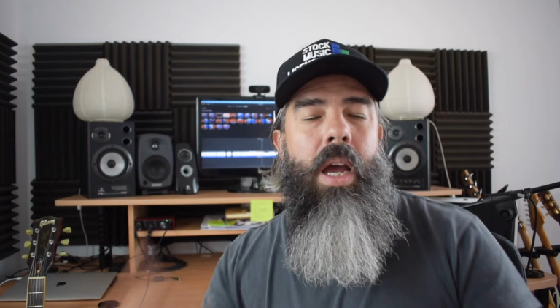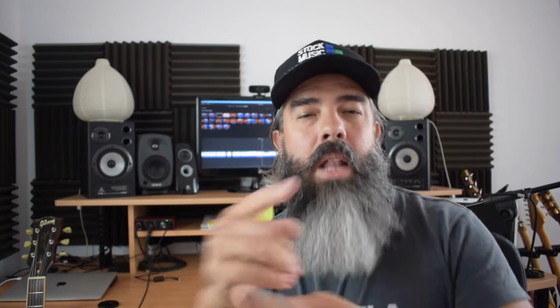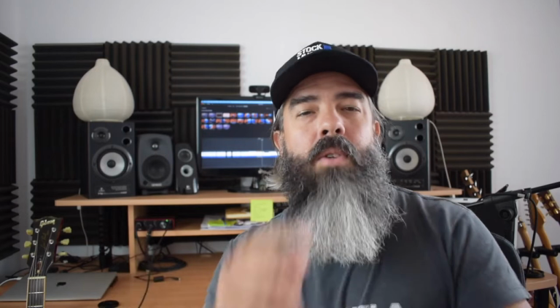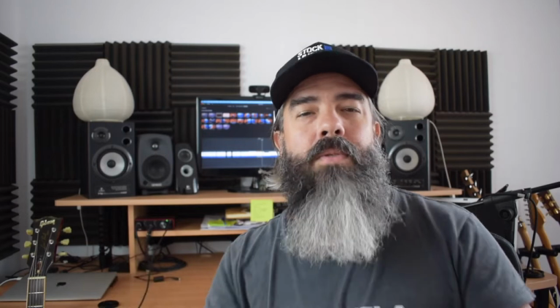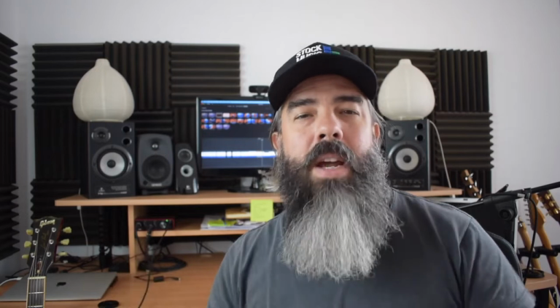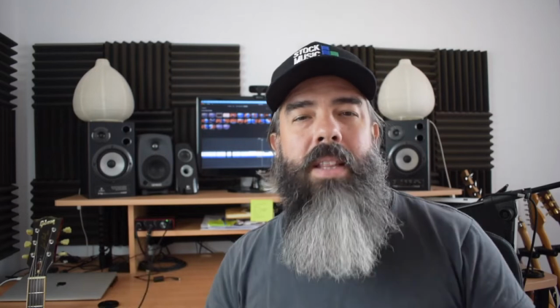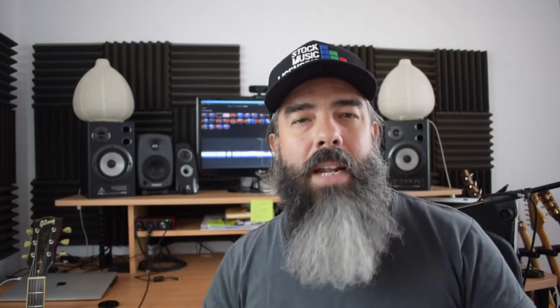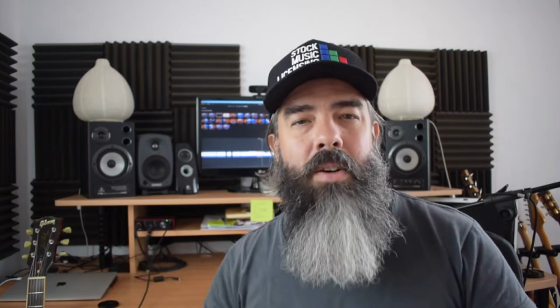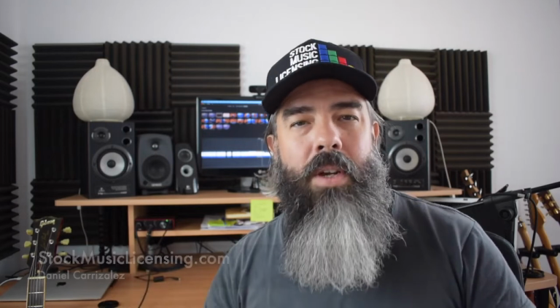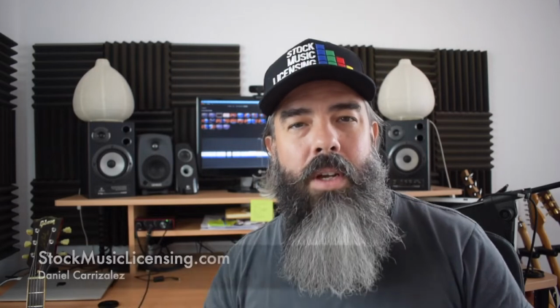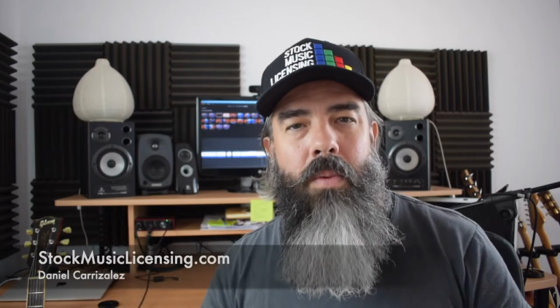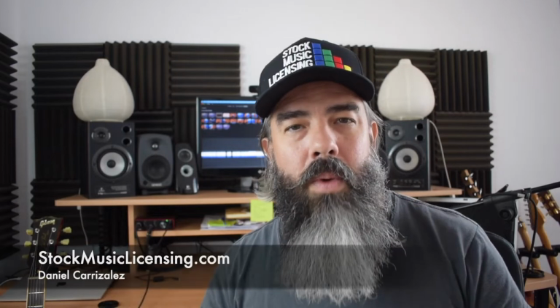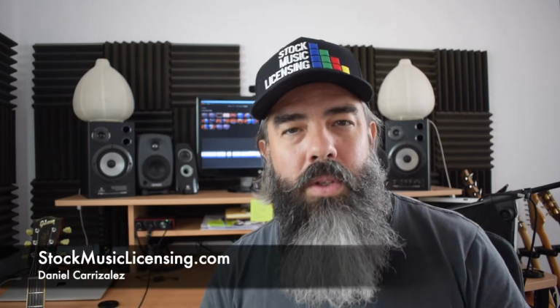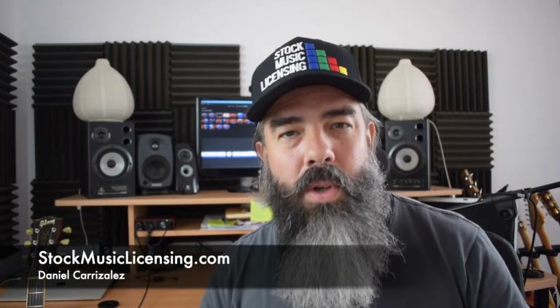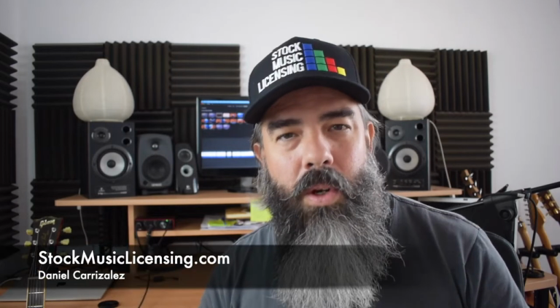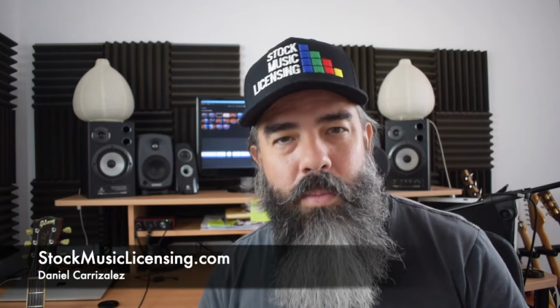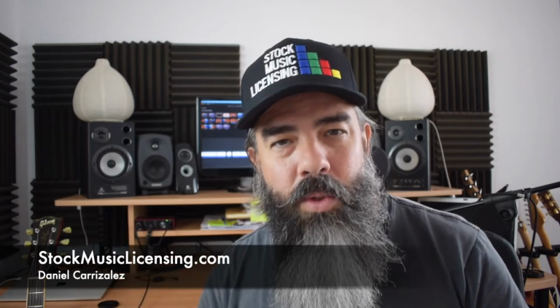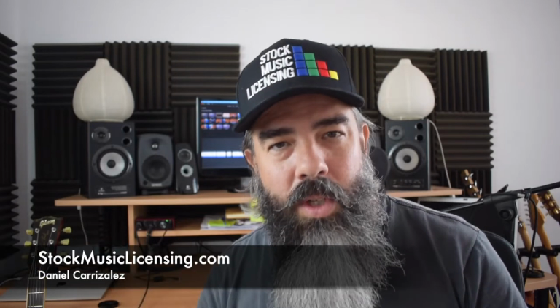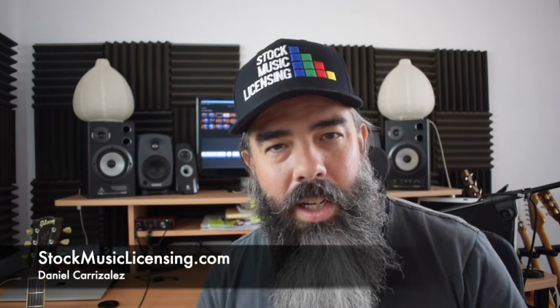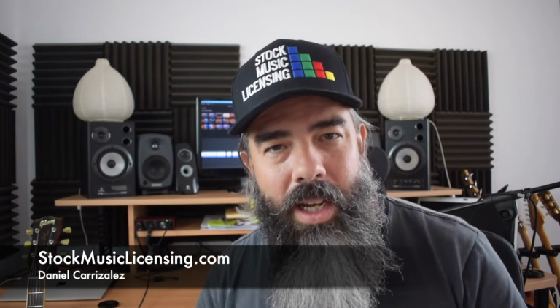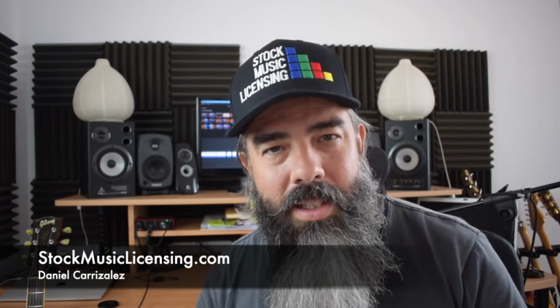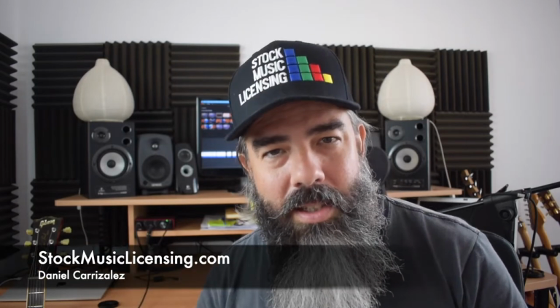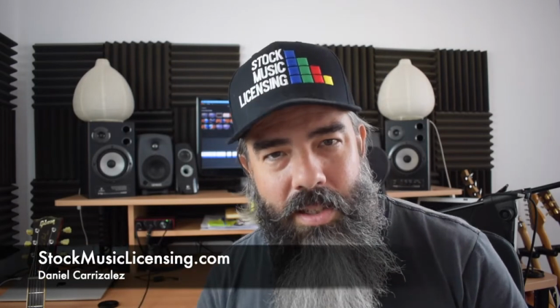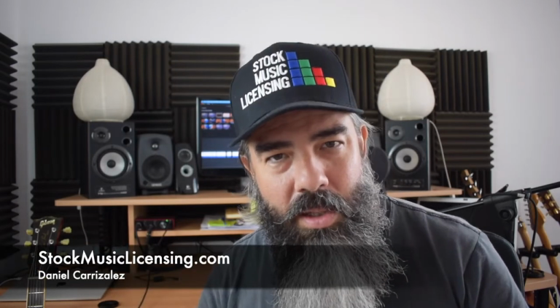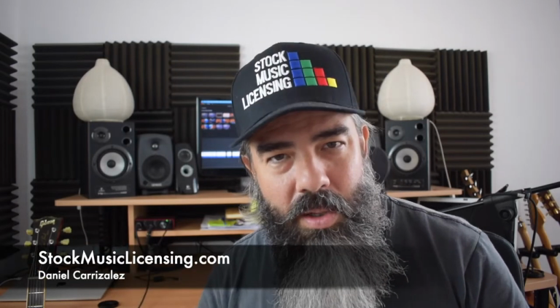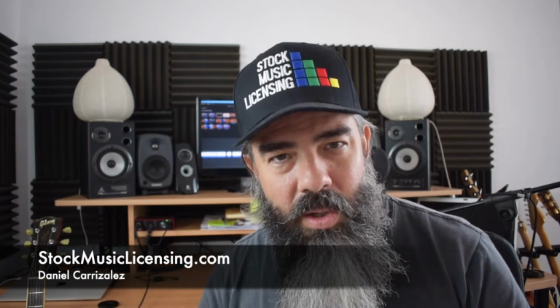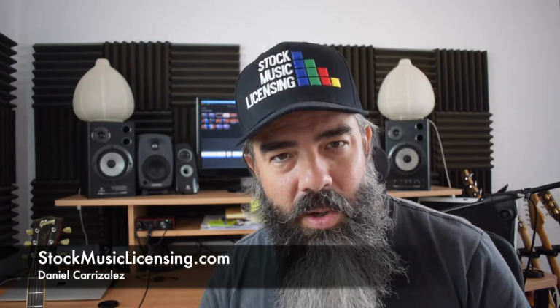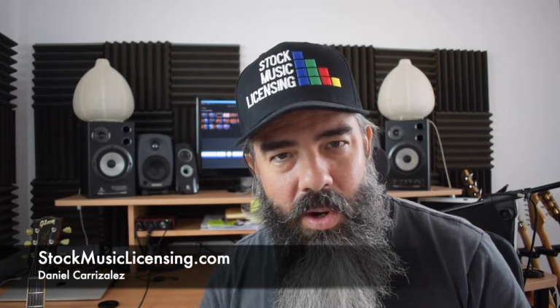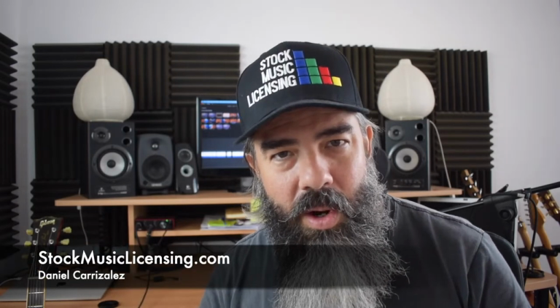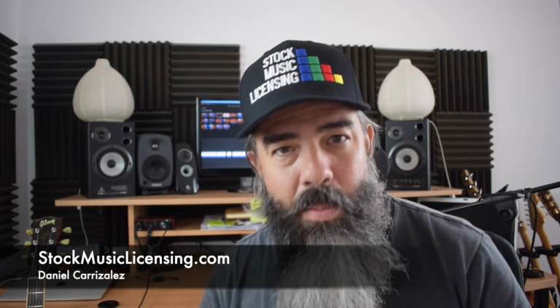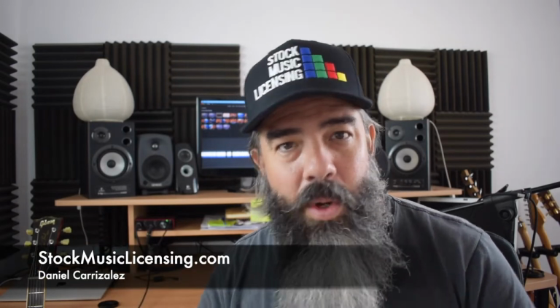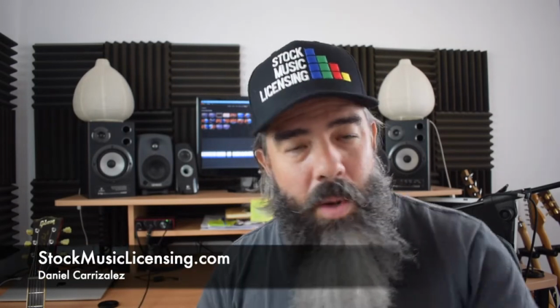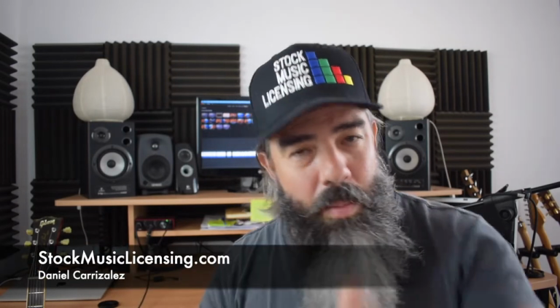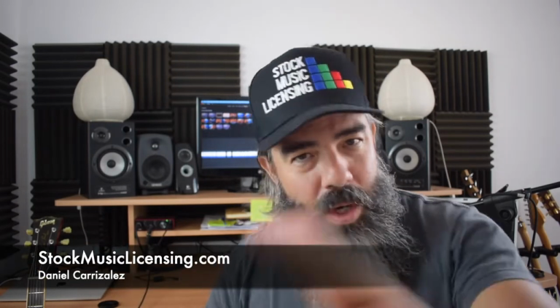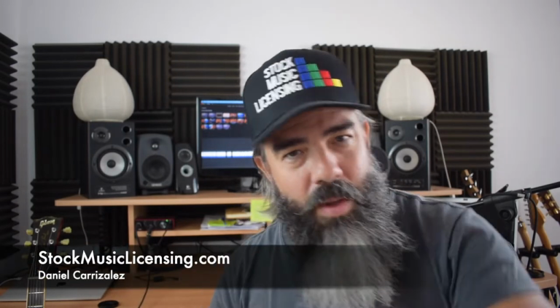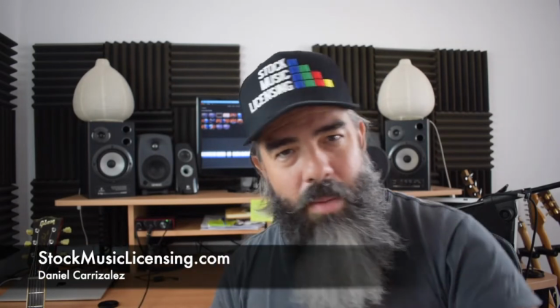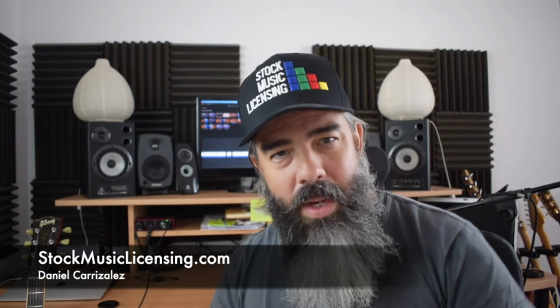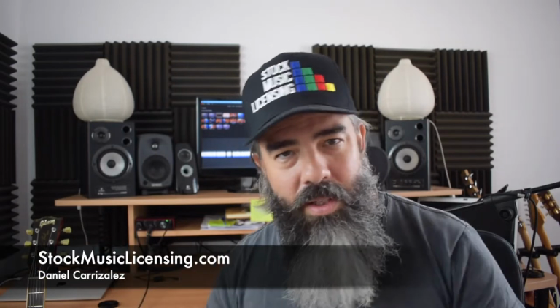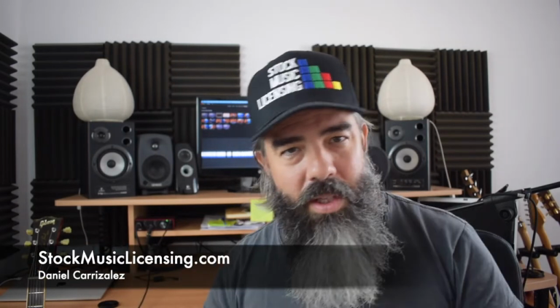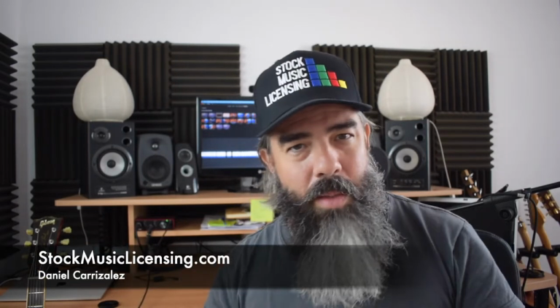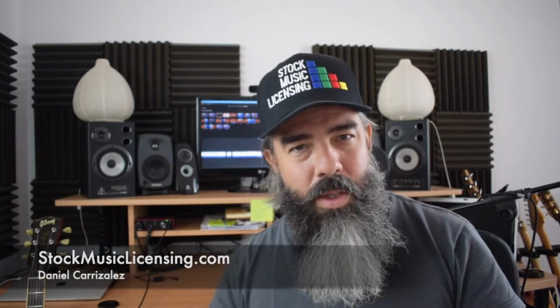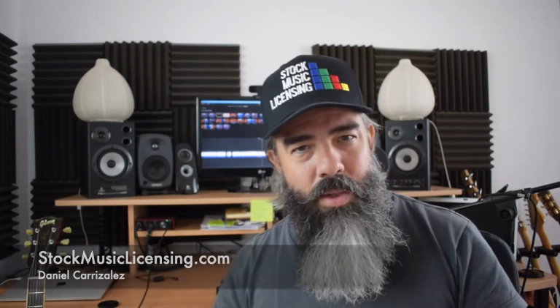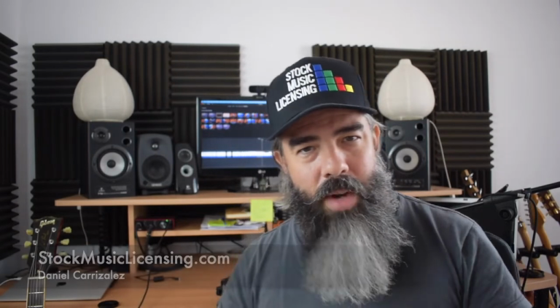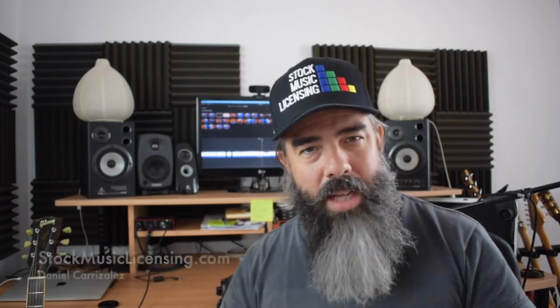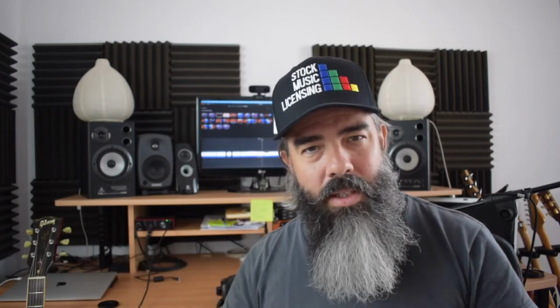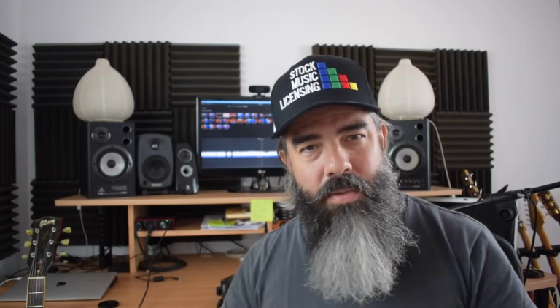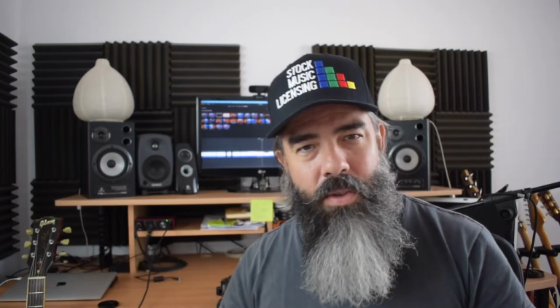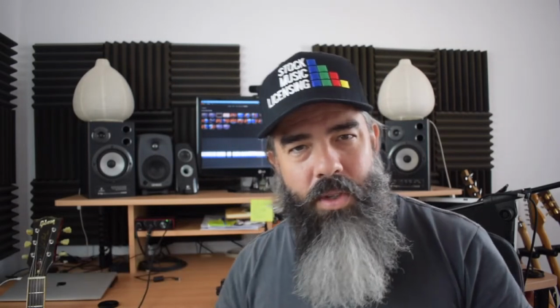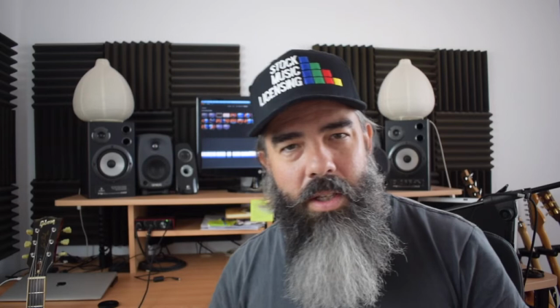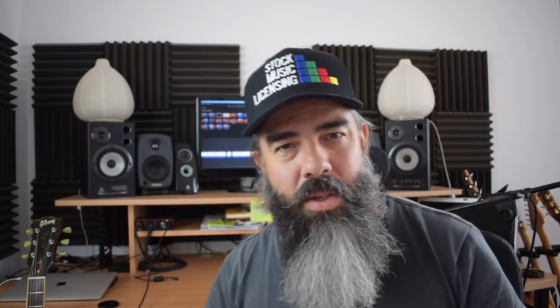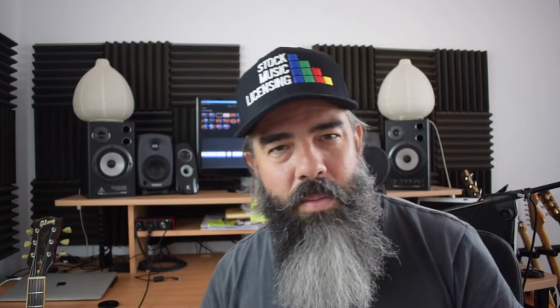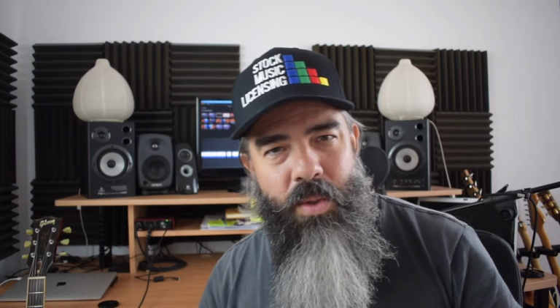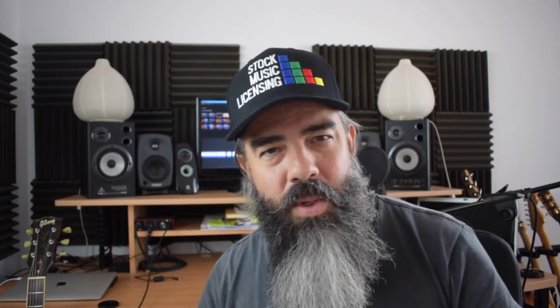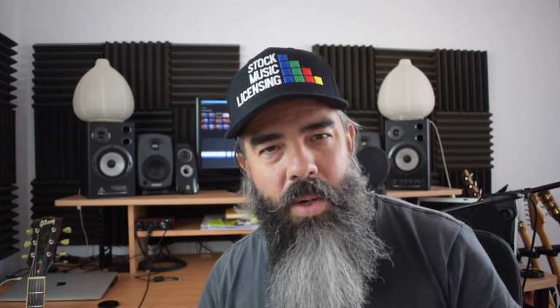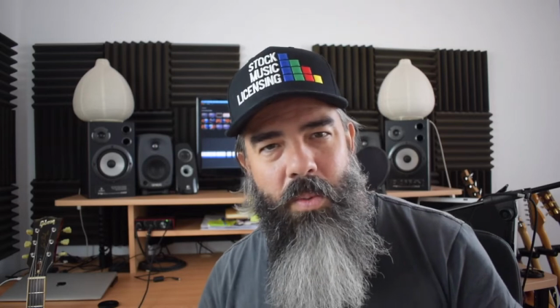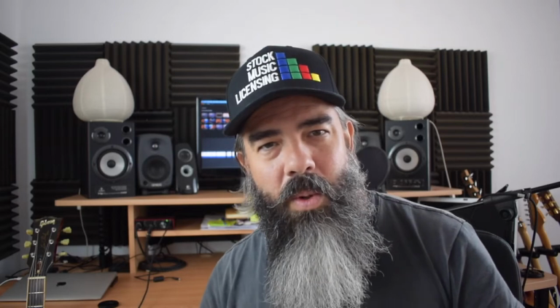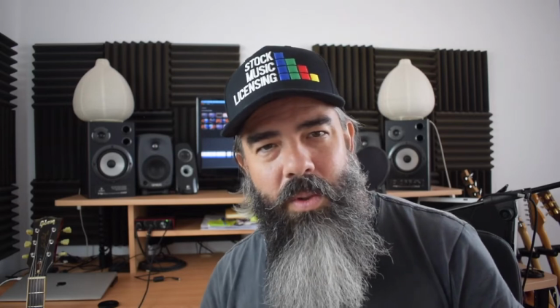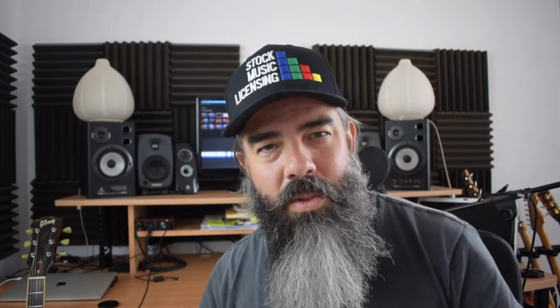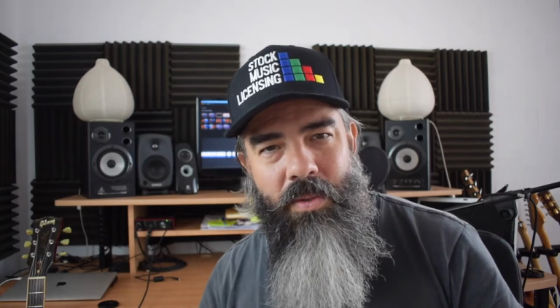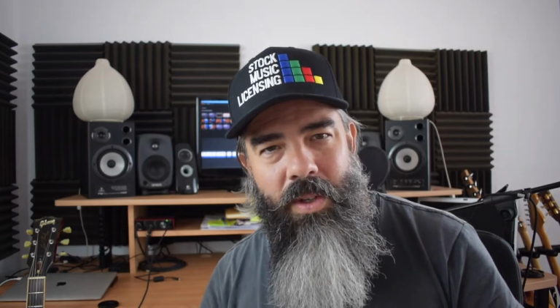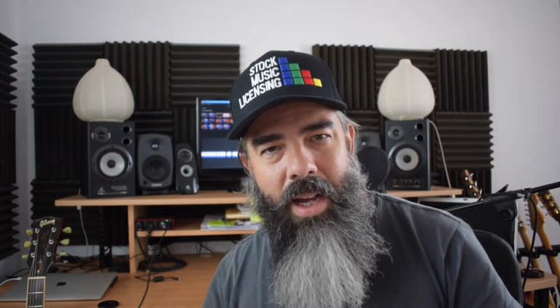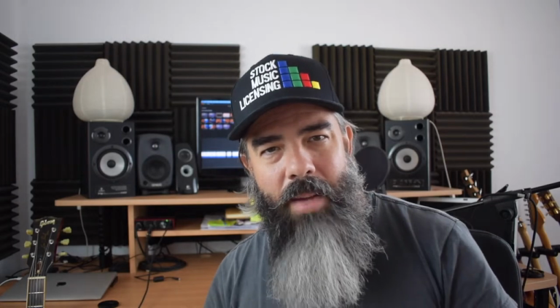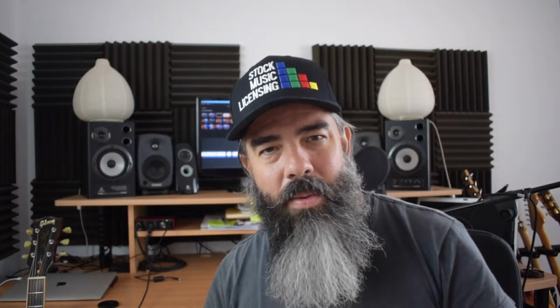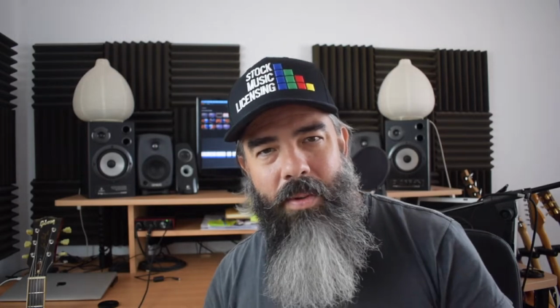Hello friend, Daniel here with StockMusicLicensing.com, bringing you the best tips and strategies for selling your music on royalty-free libraries.